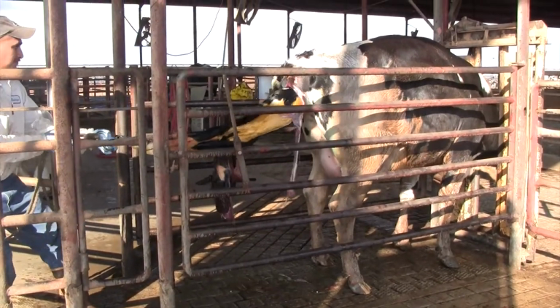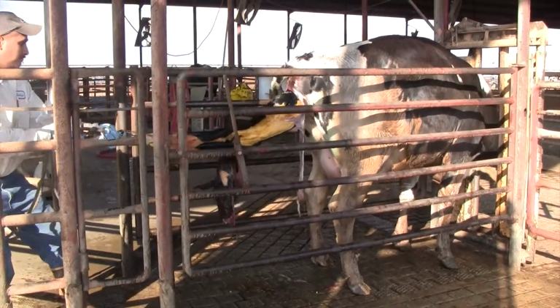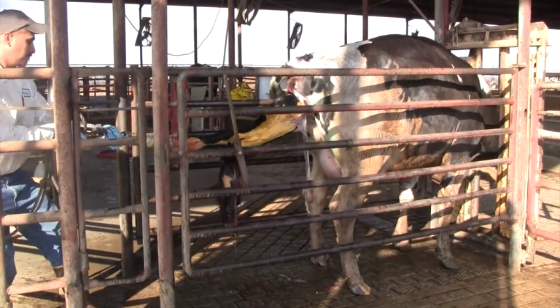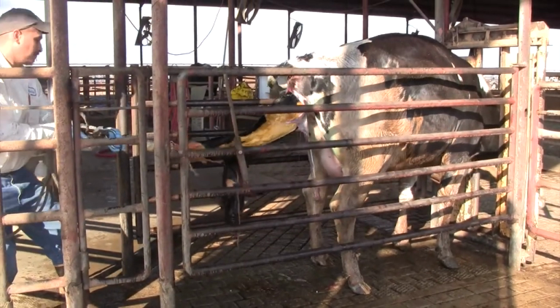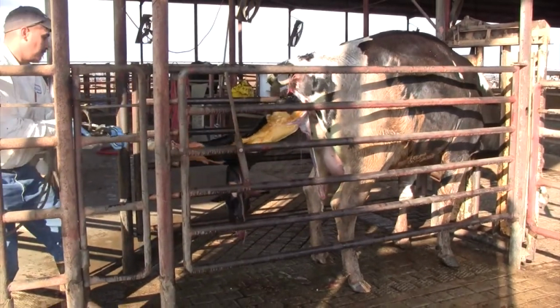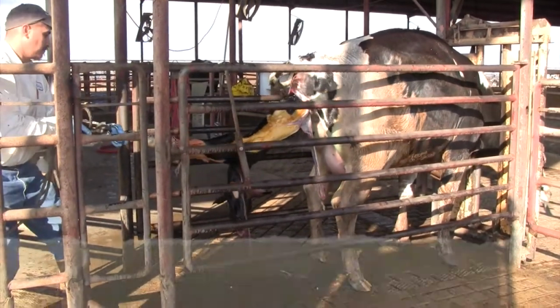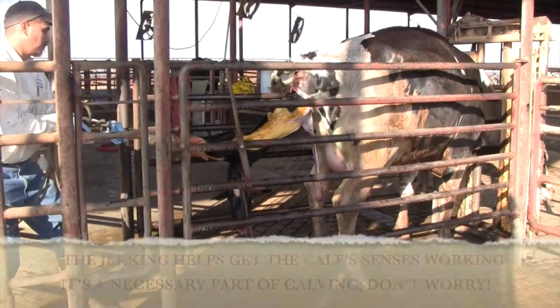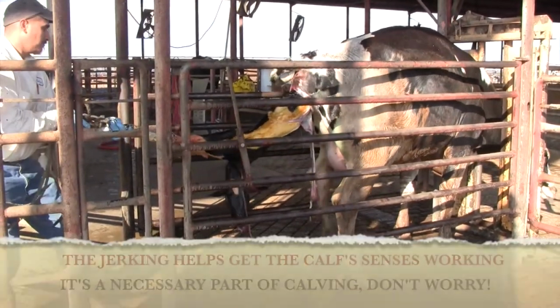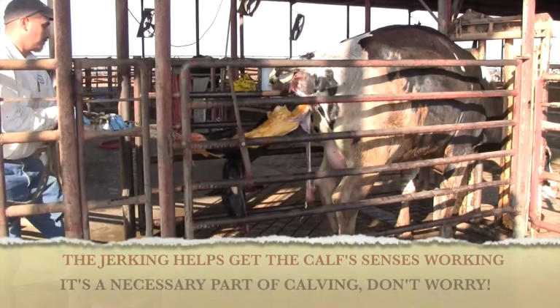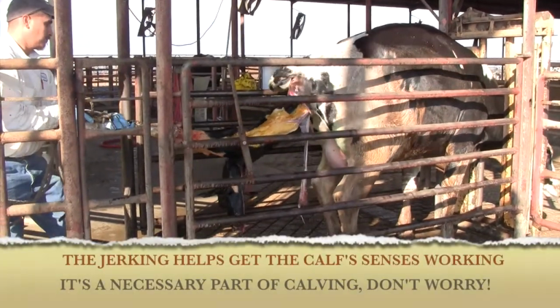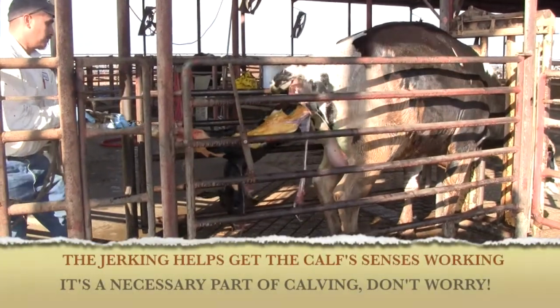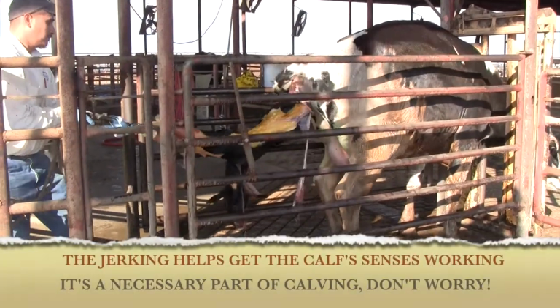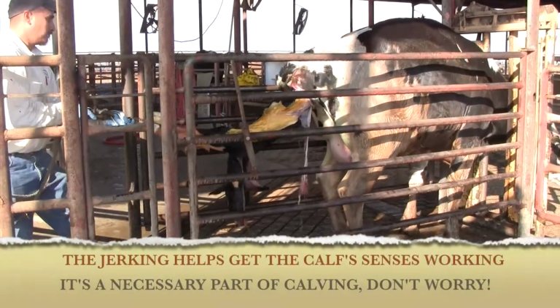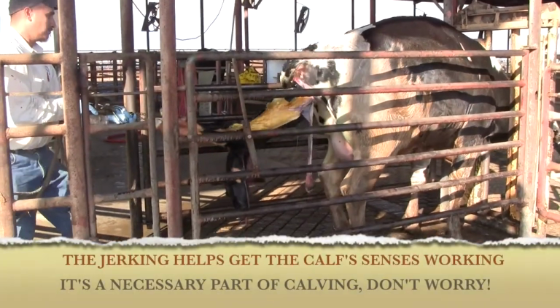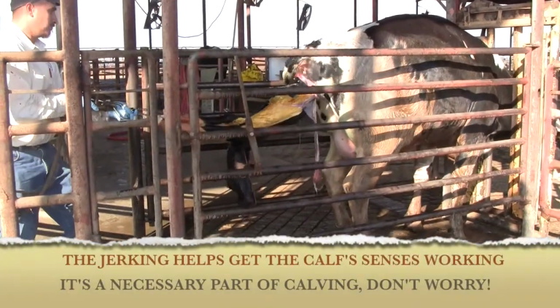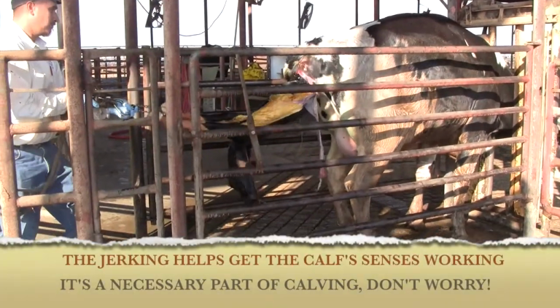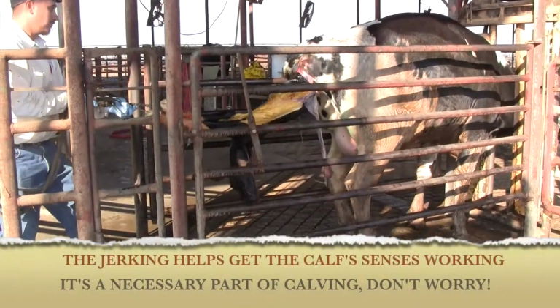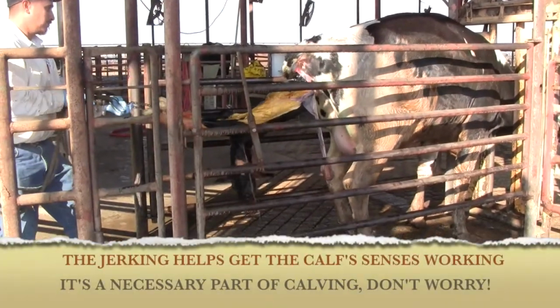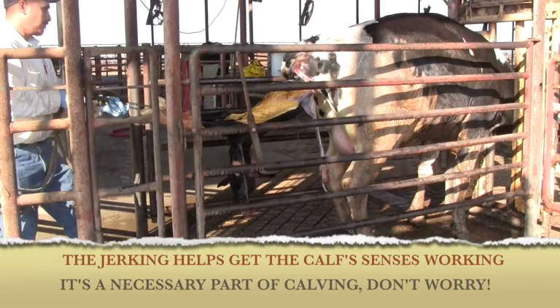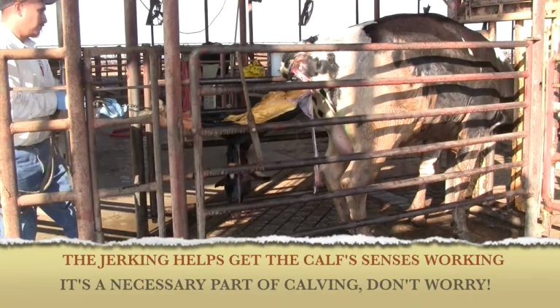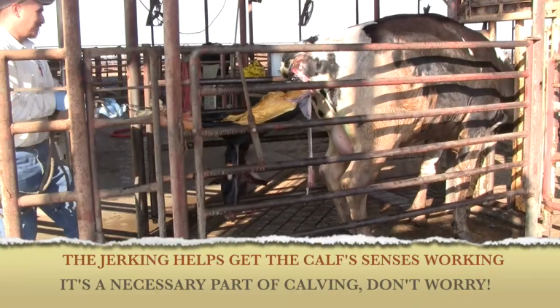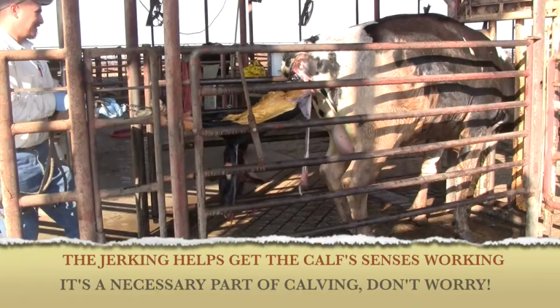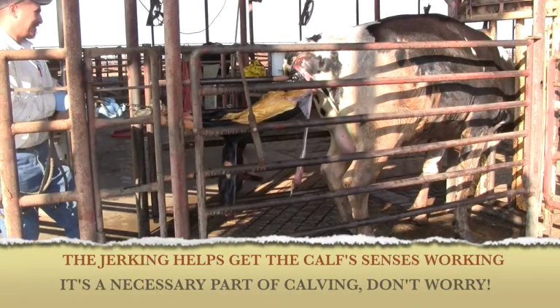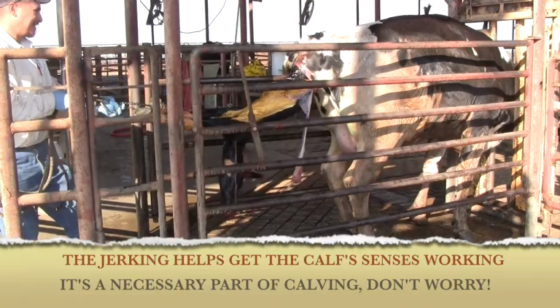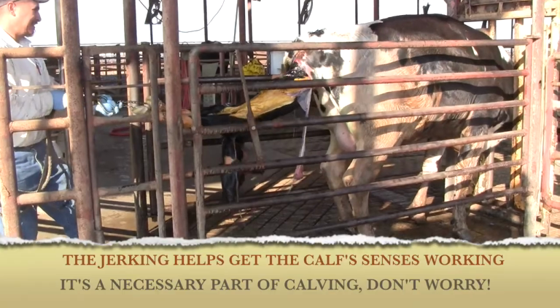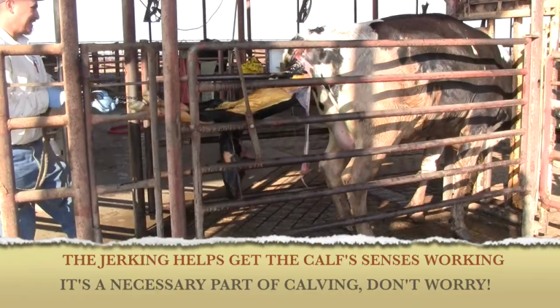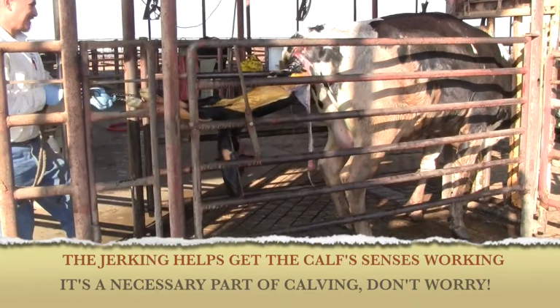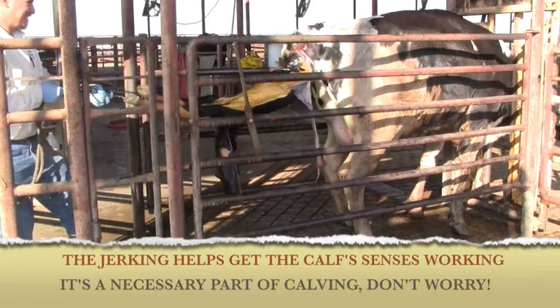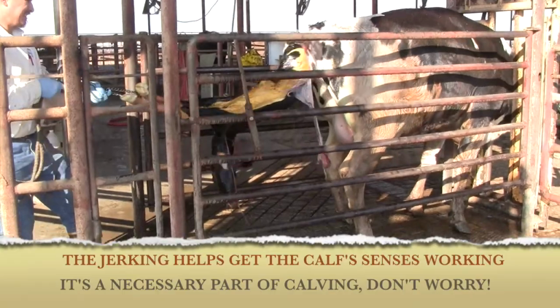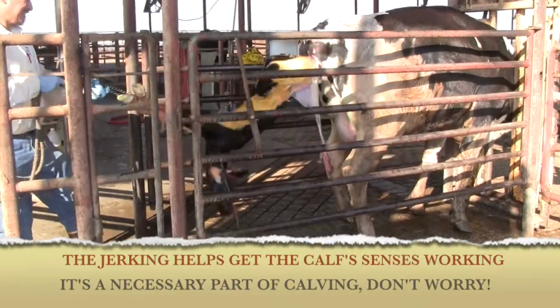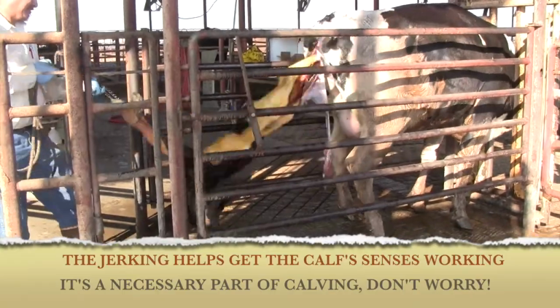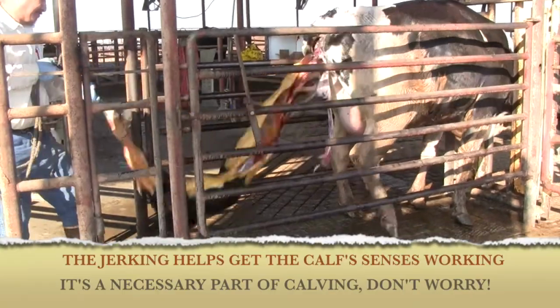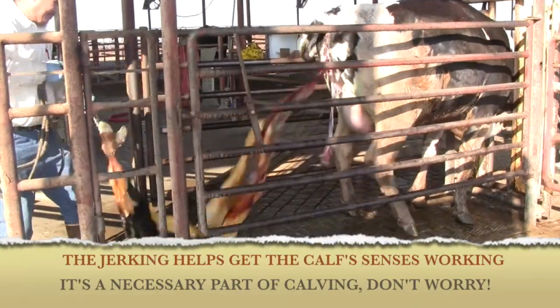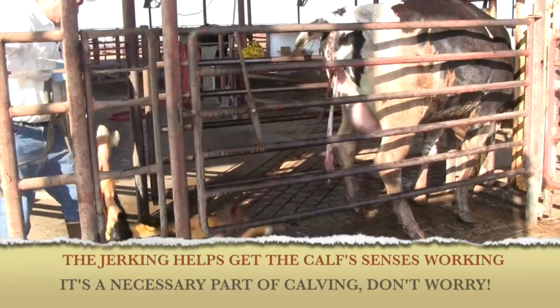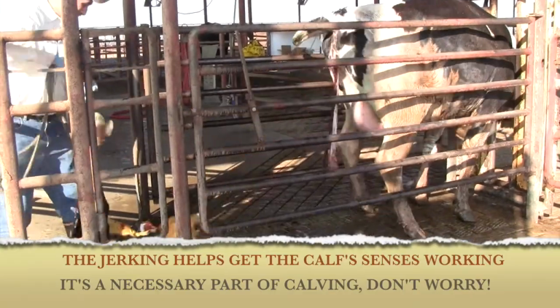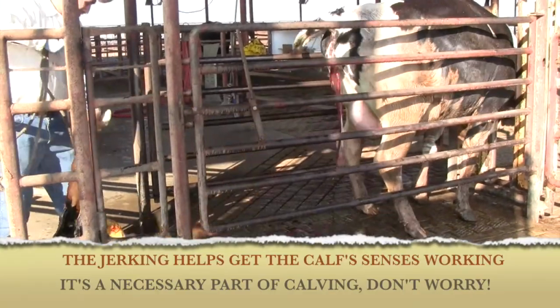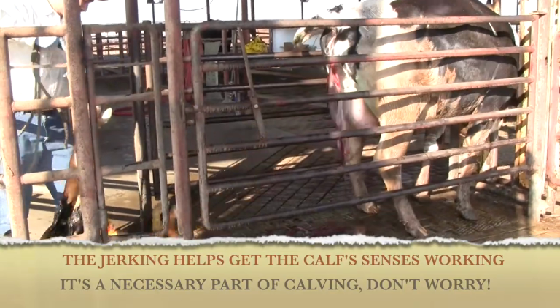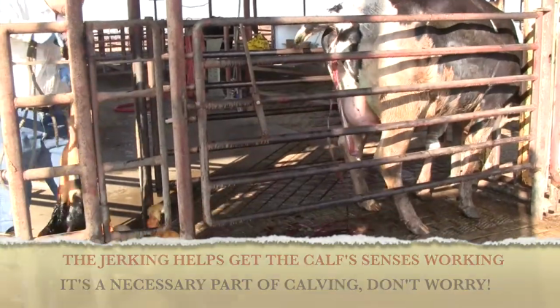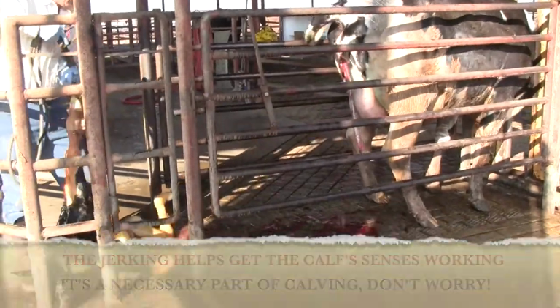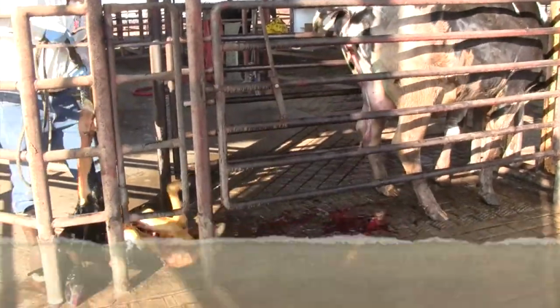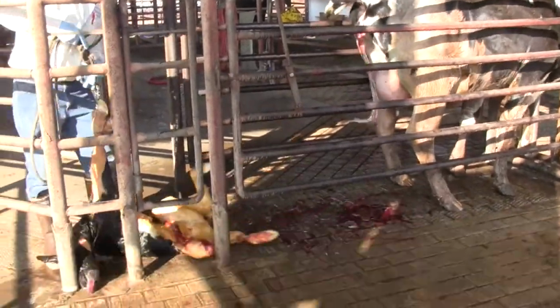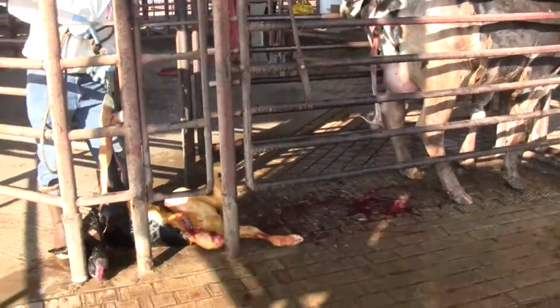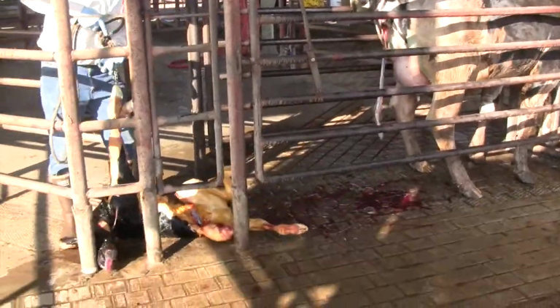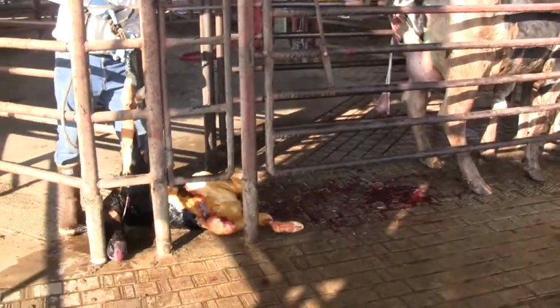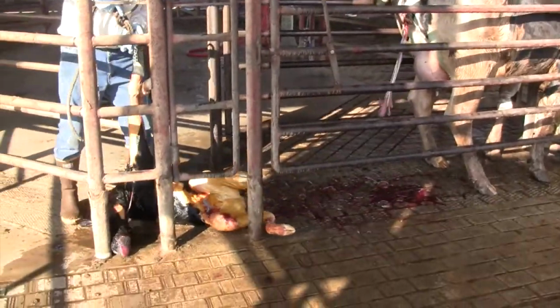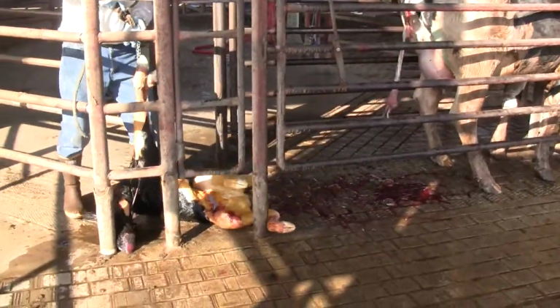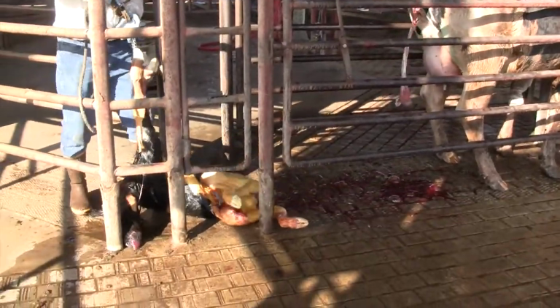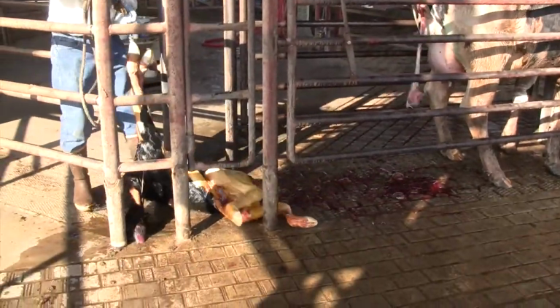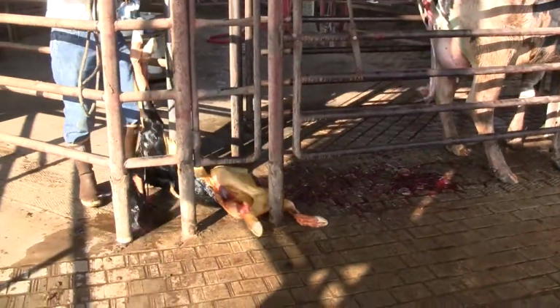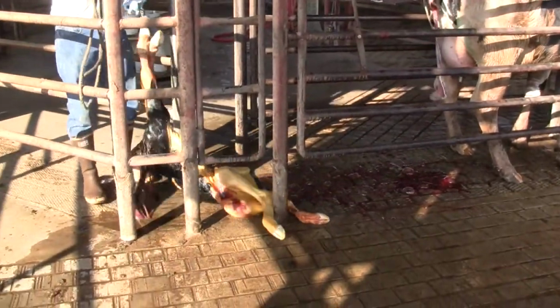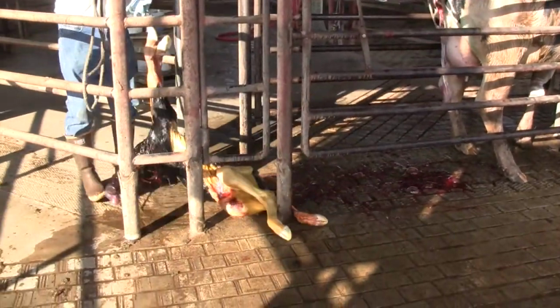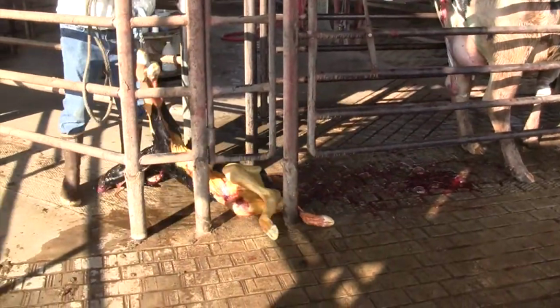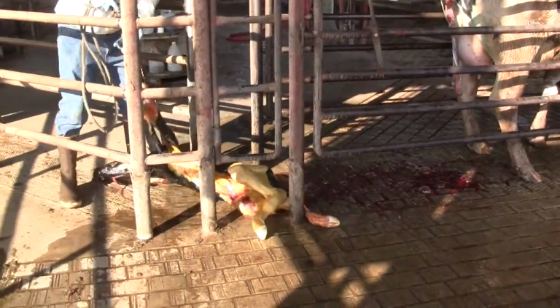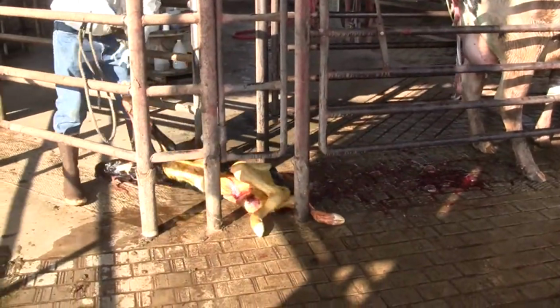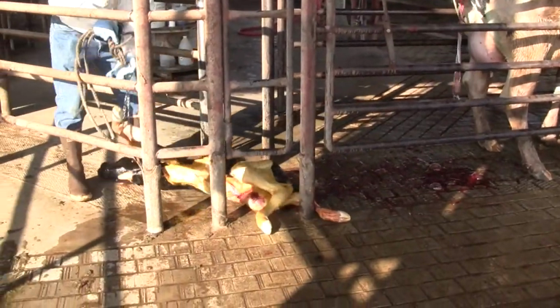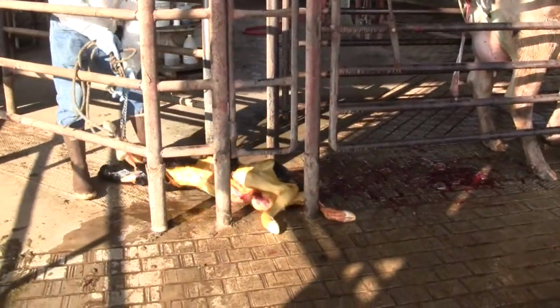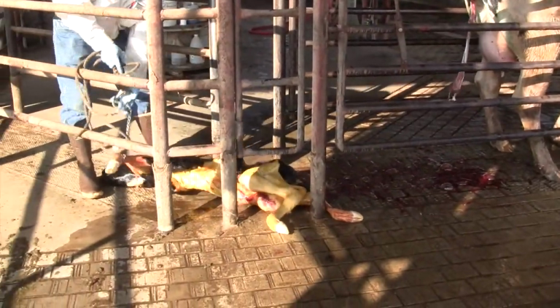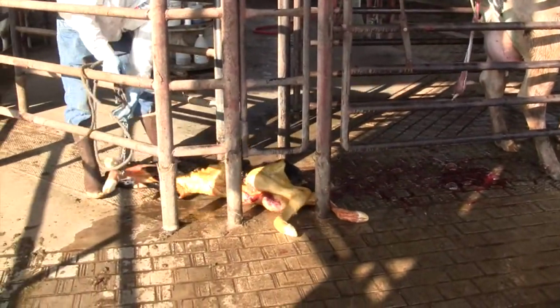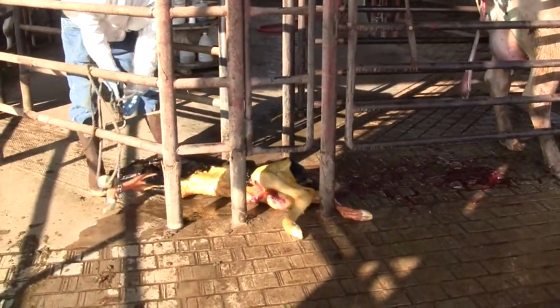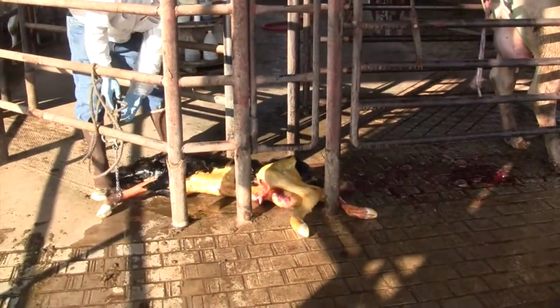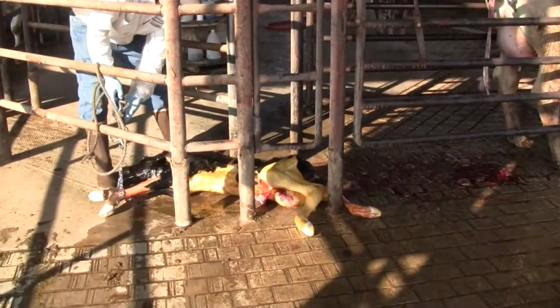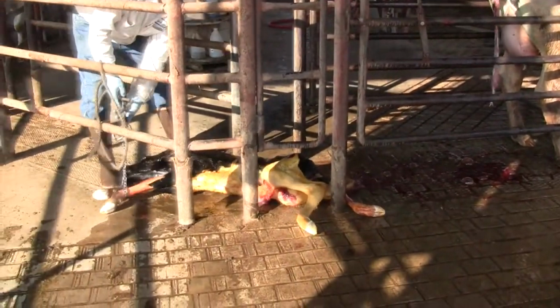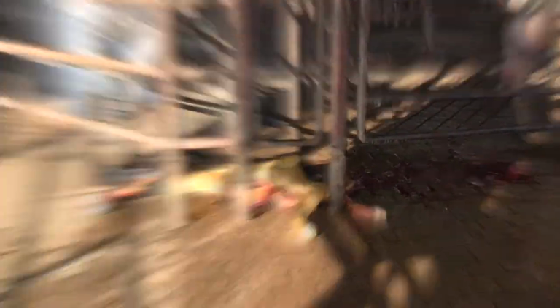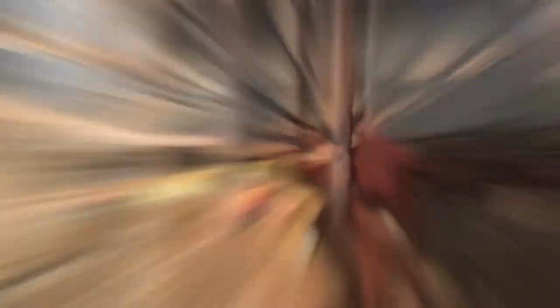The reason the calf is yellow is because the calf has actually had a bowel movement inside the womb.